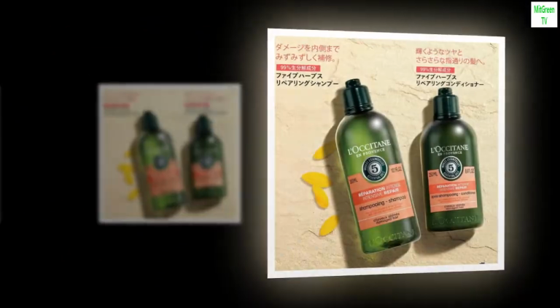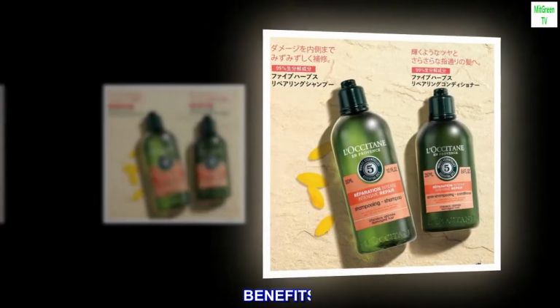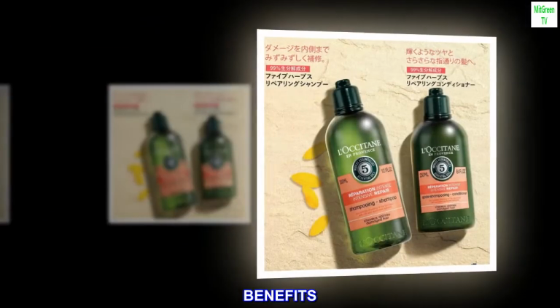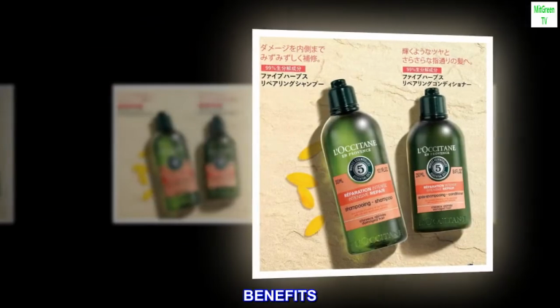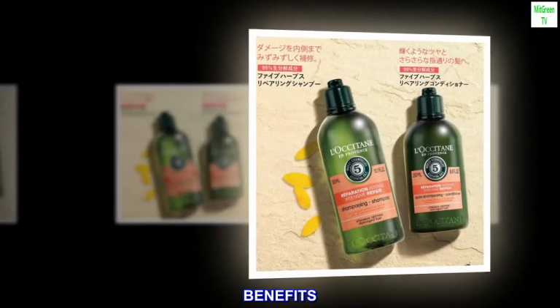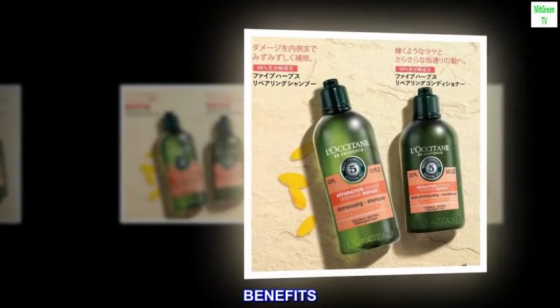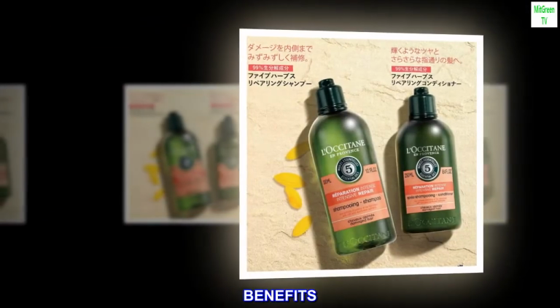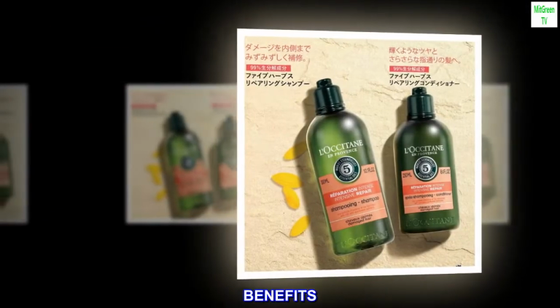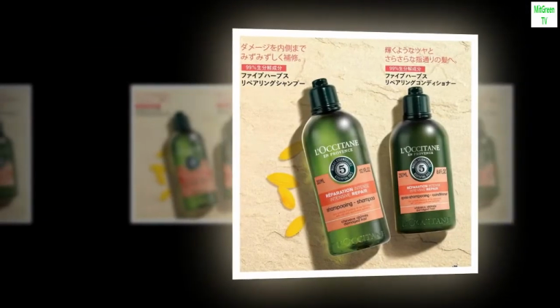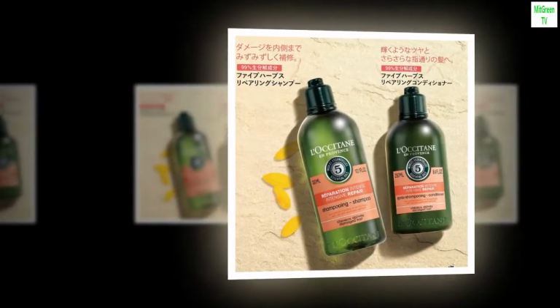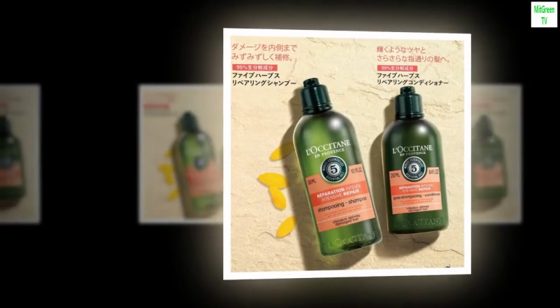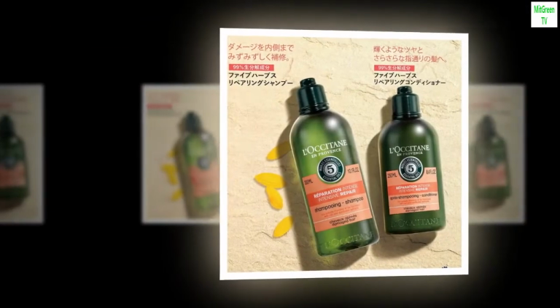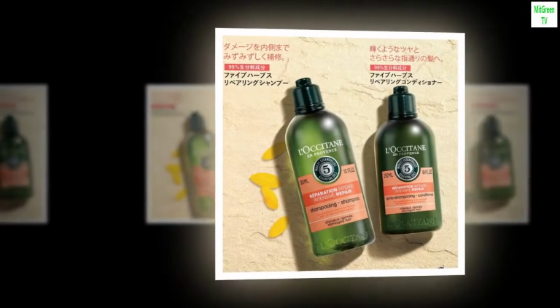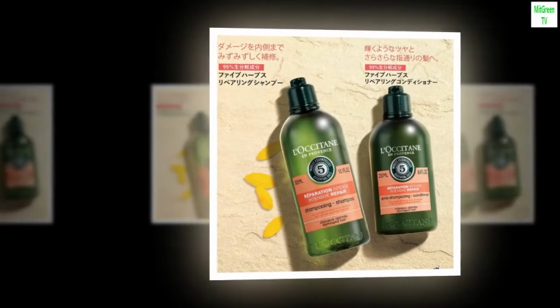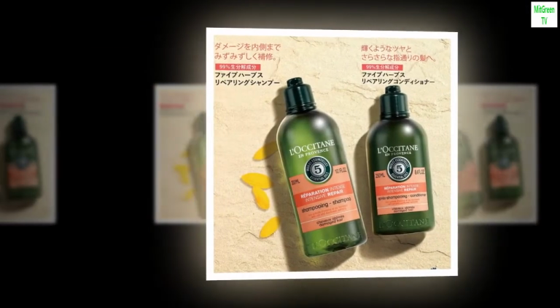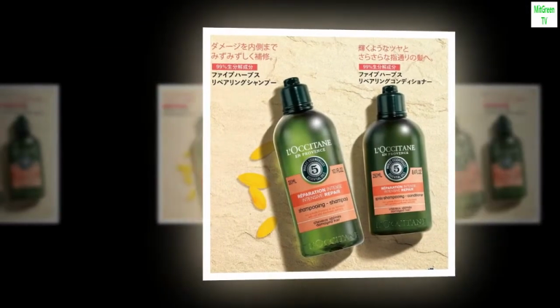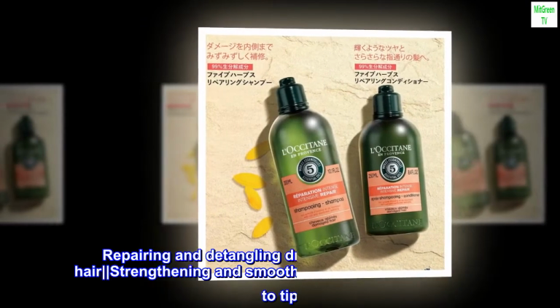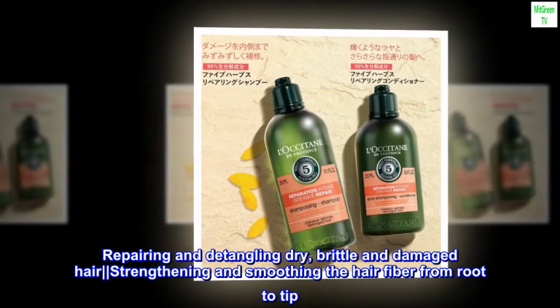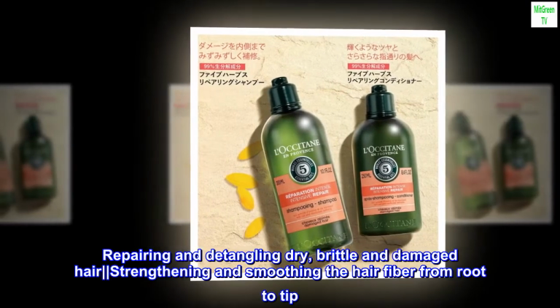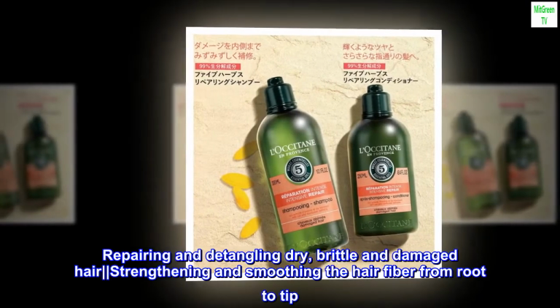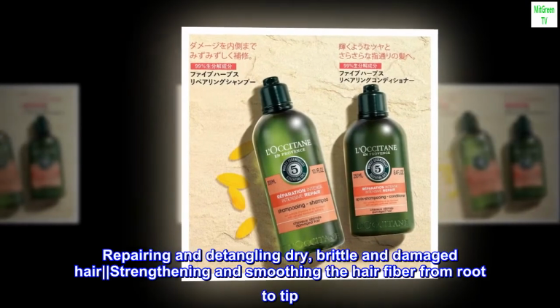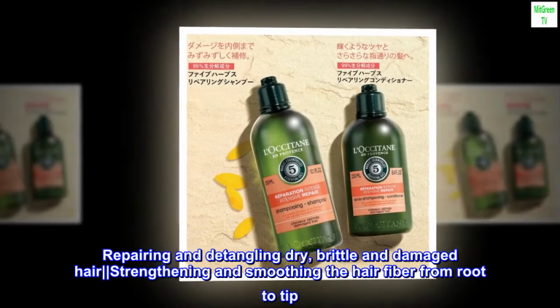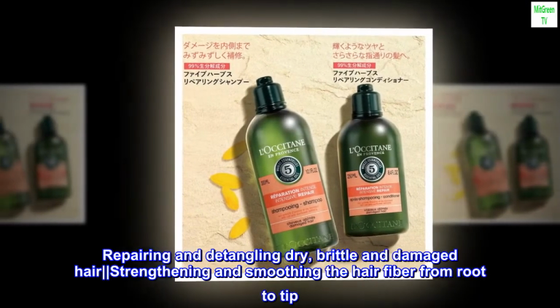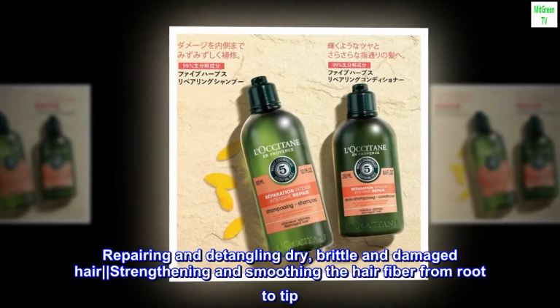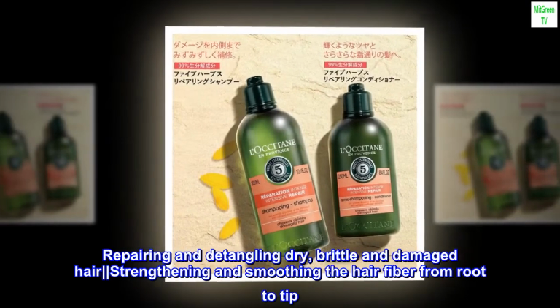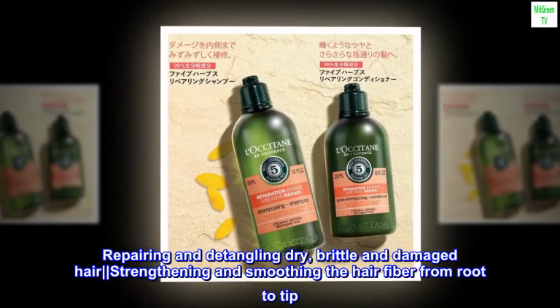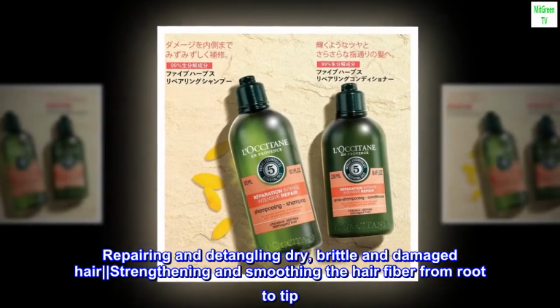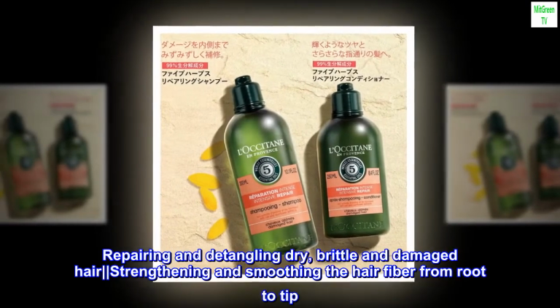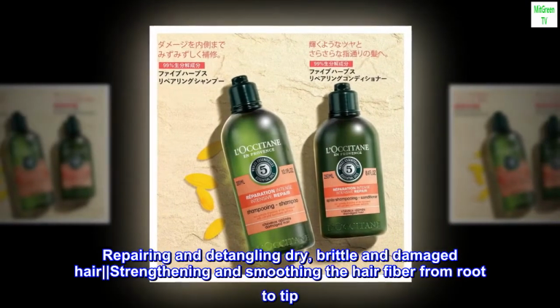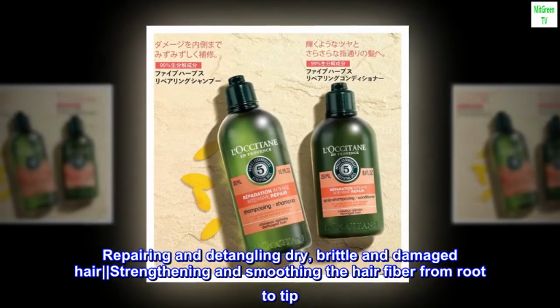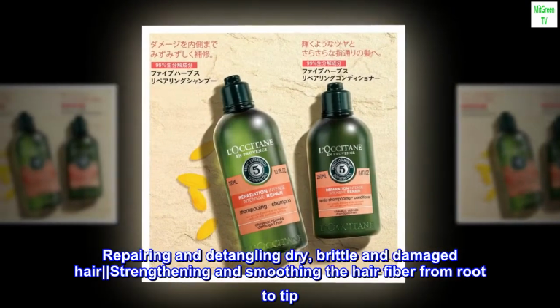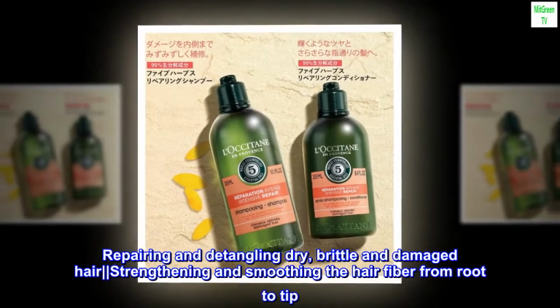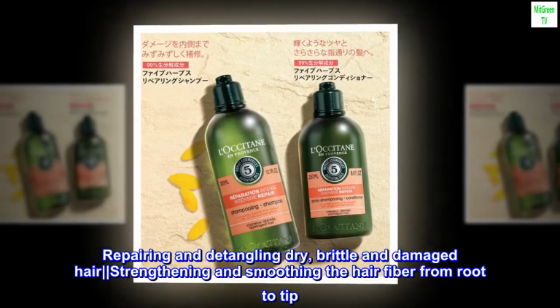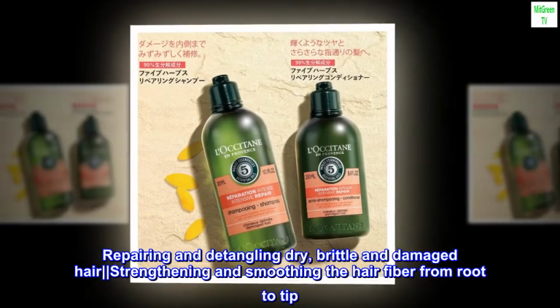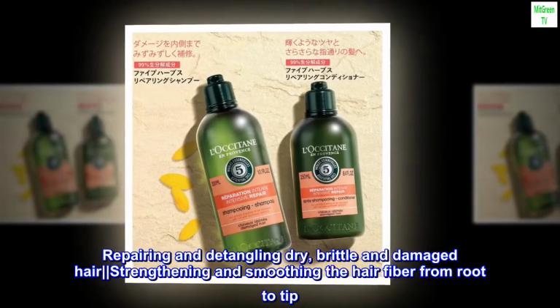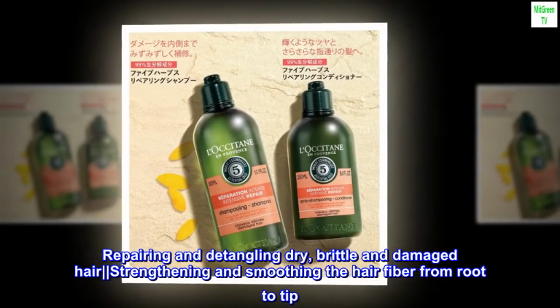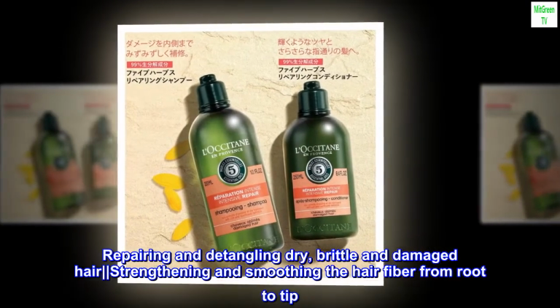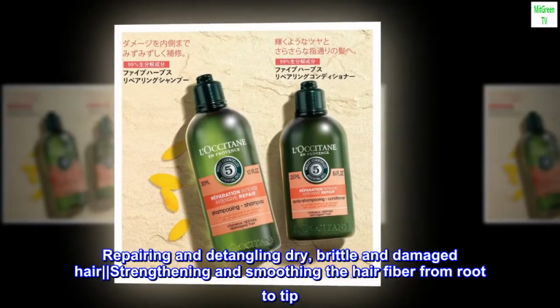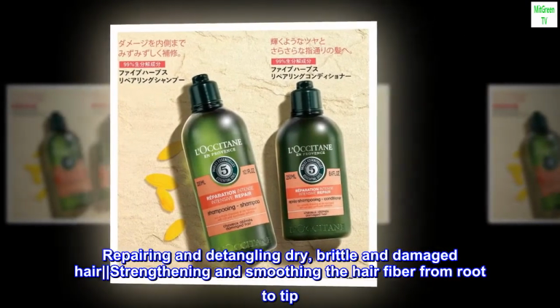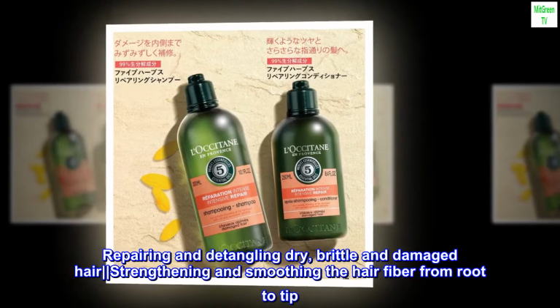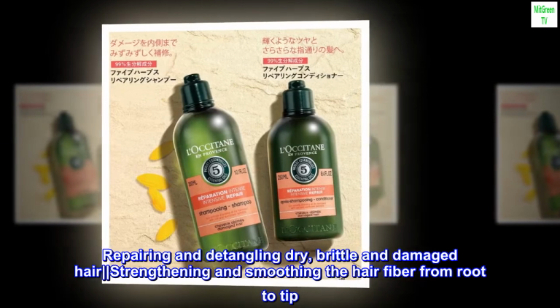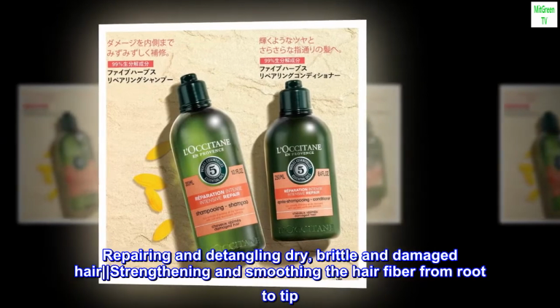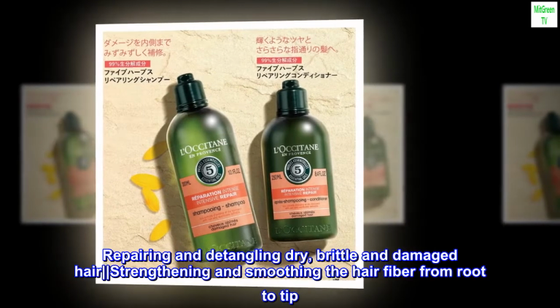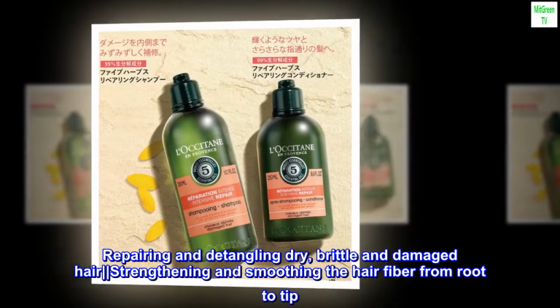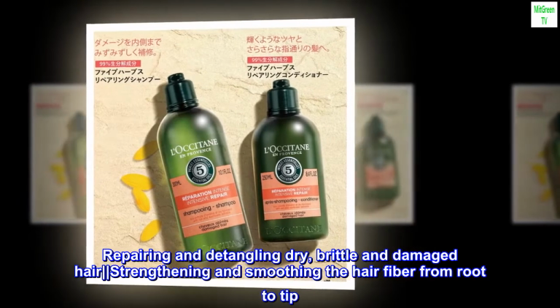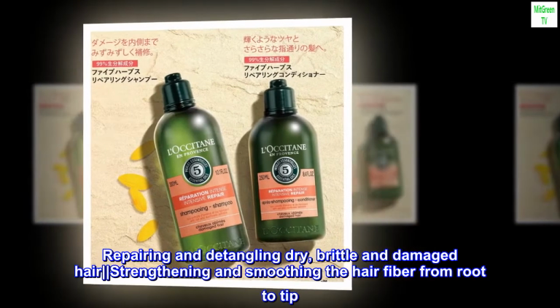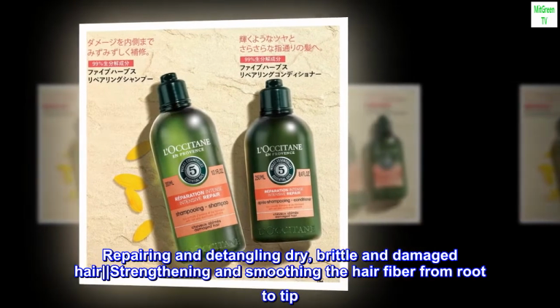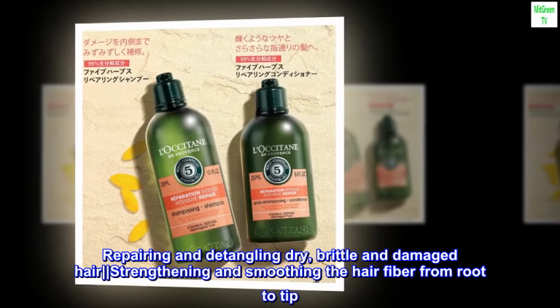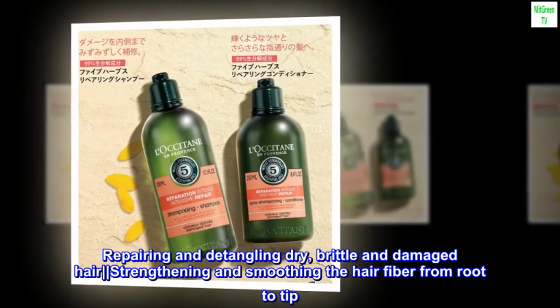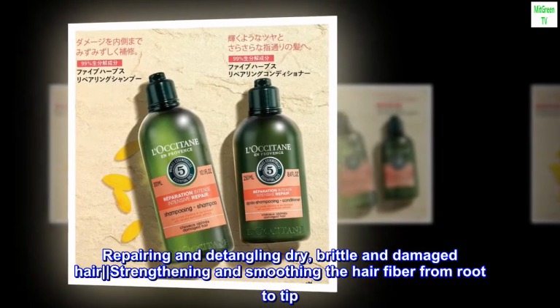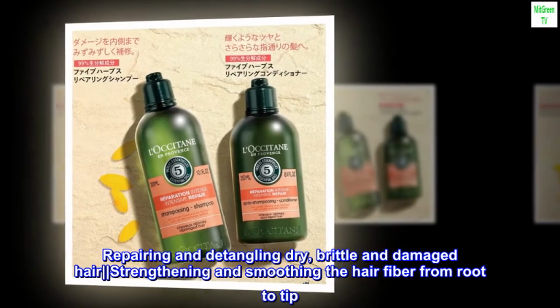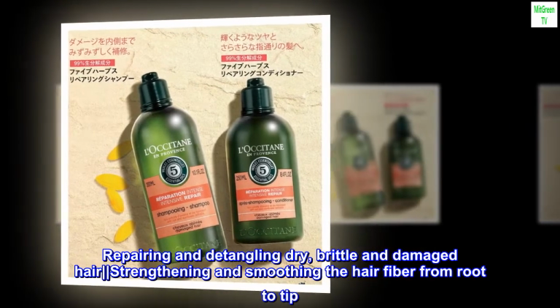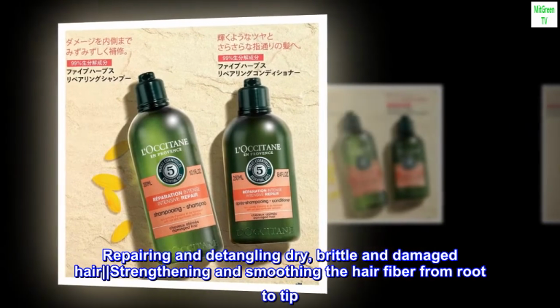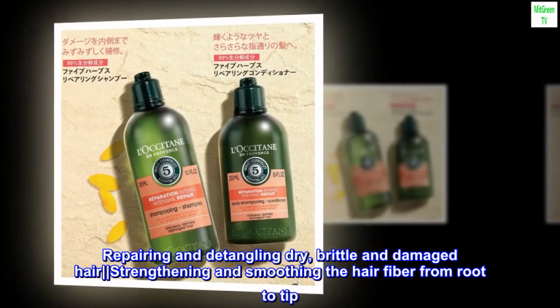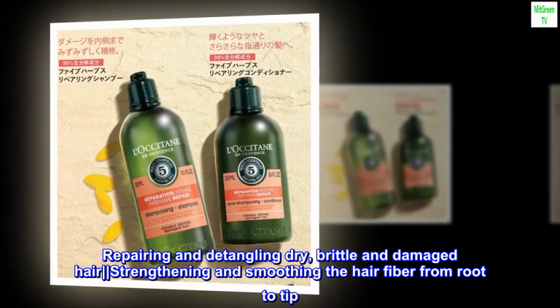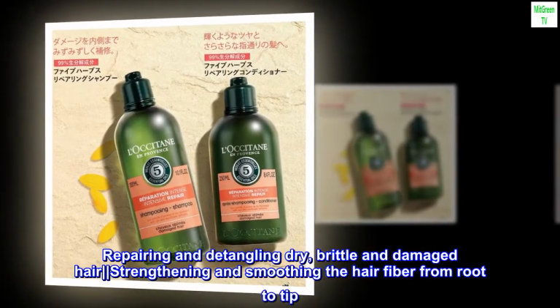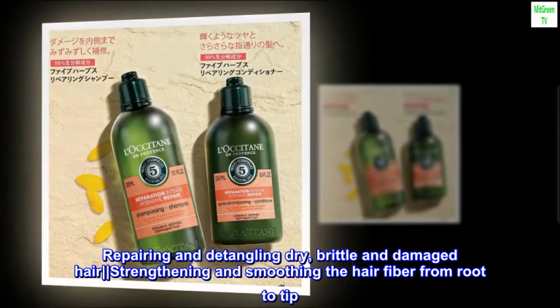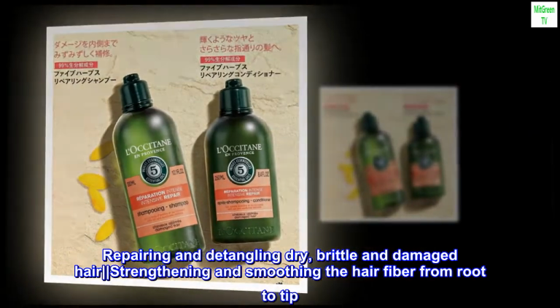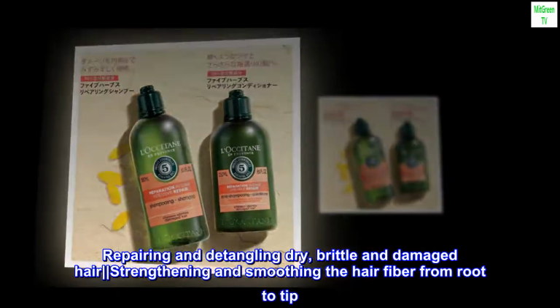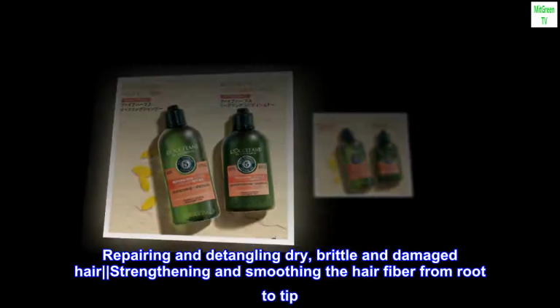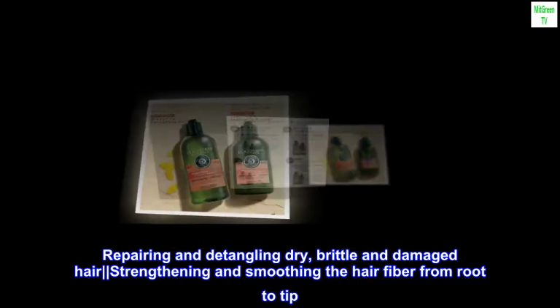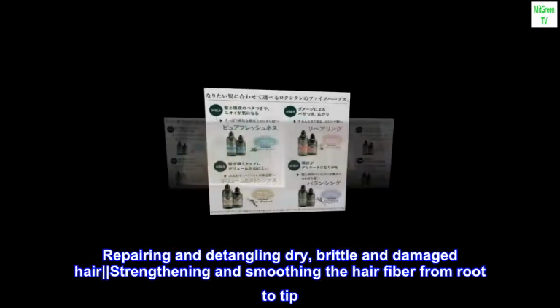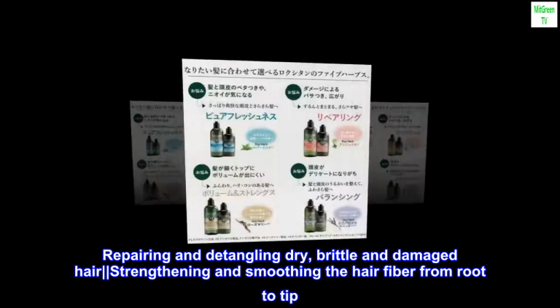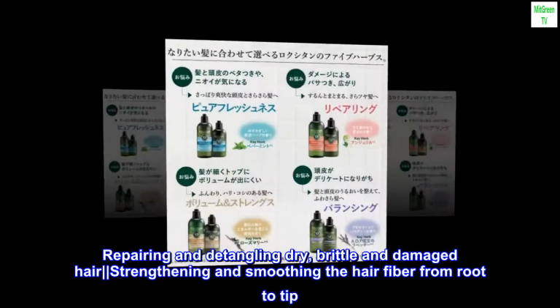Benefits. Repairing and detangling dry, brittle and damaged hair, strengthening and smoothing the hair fiber from root to tip.